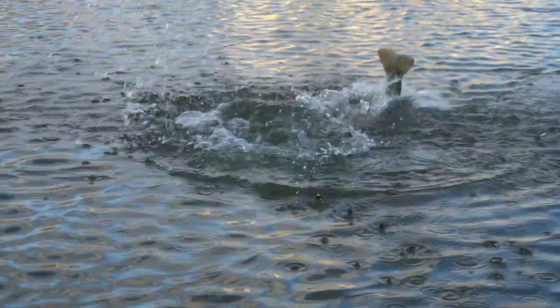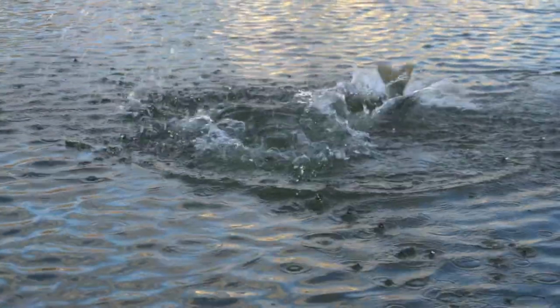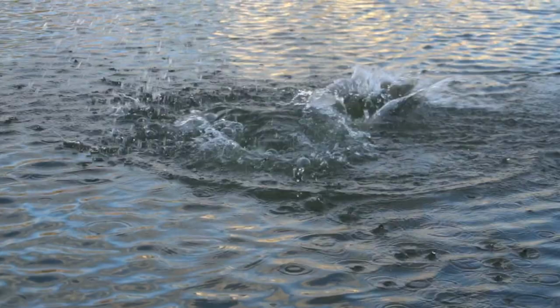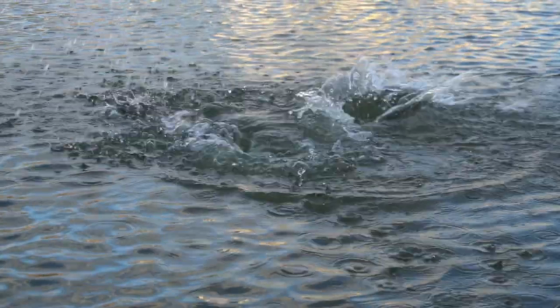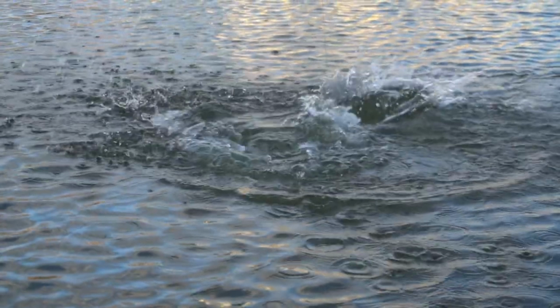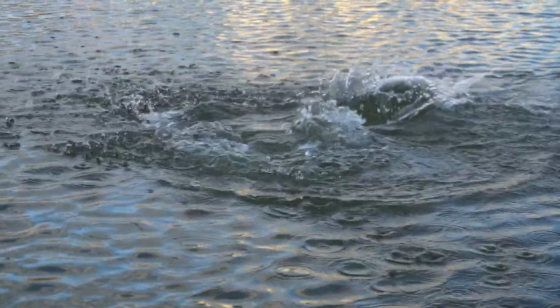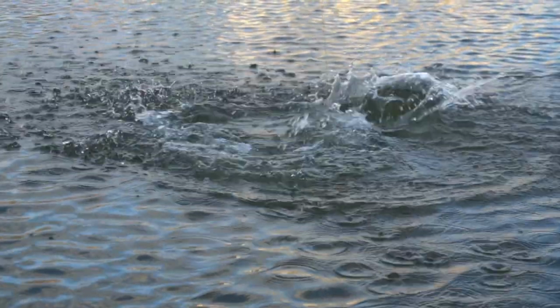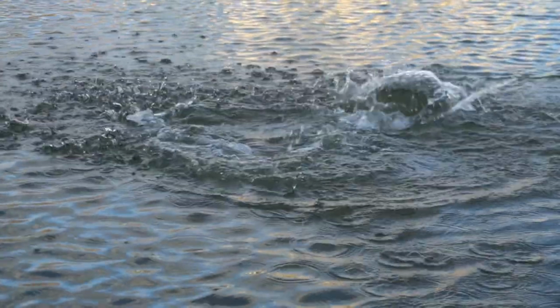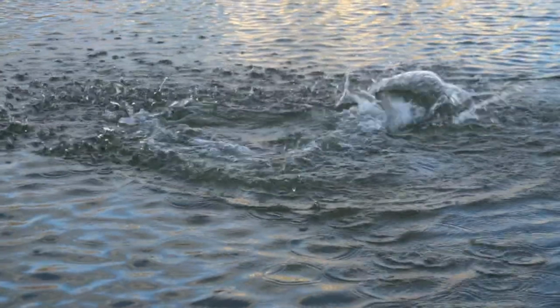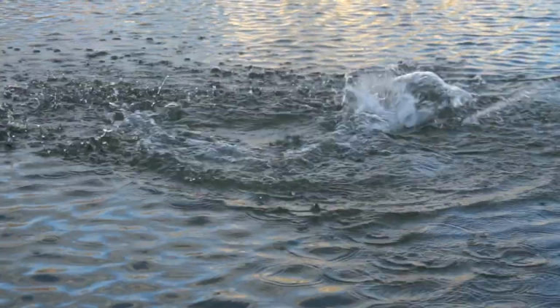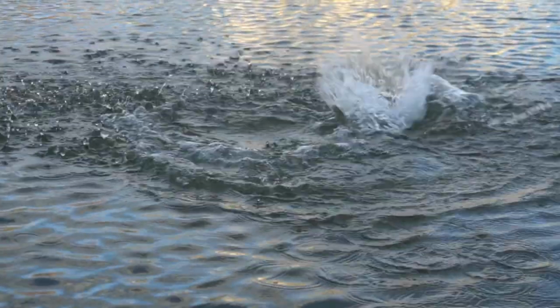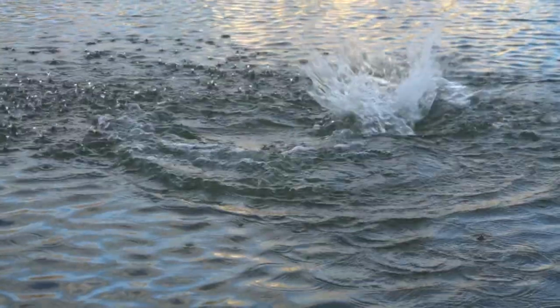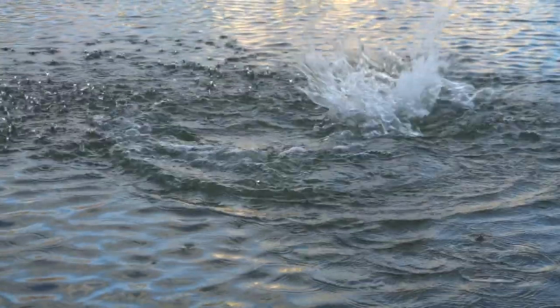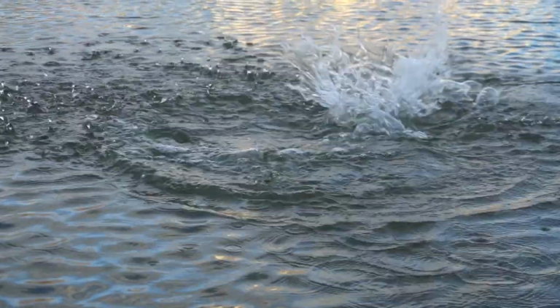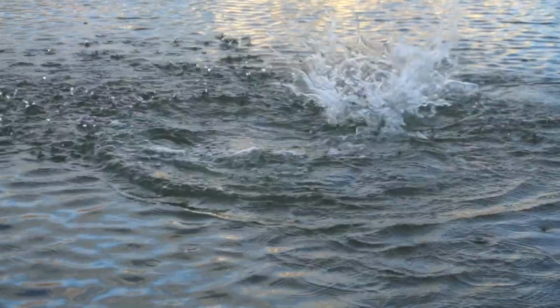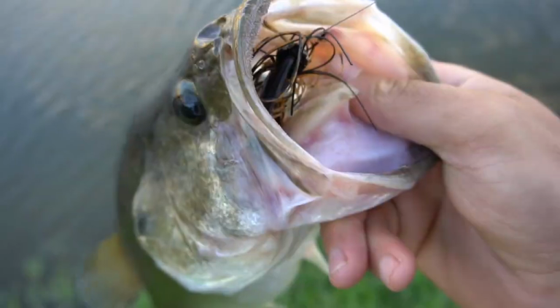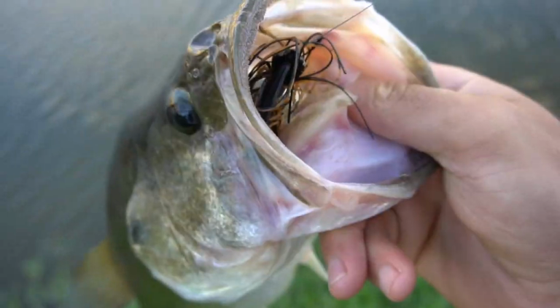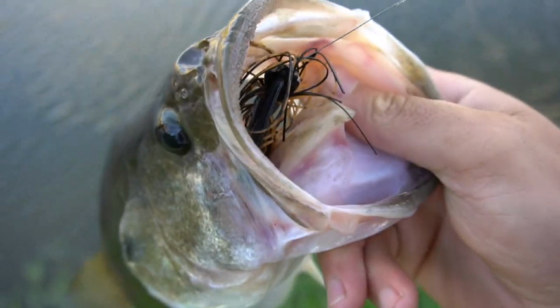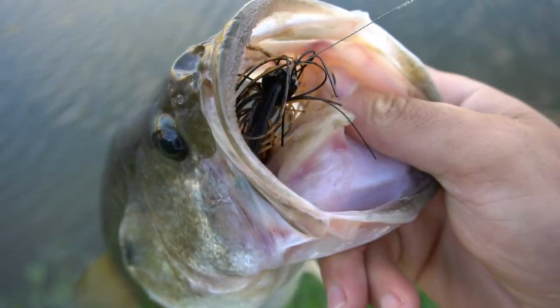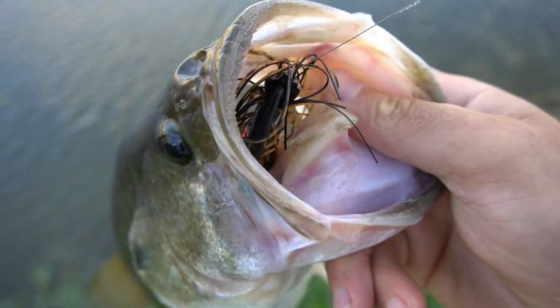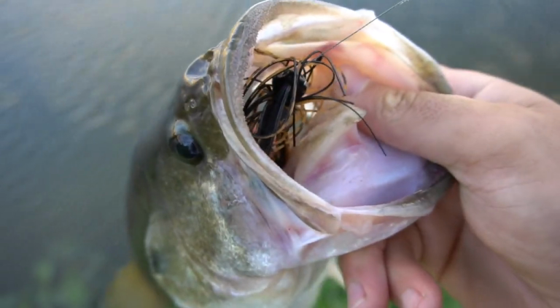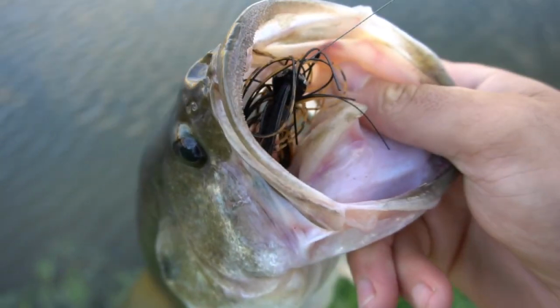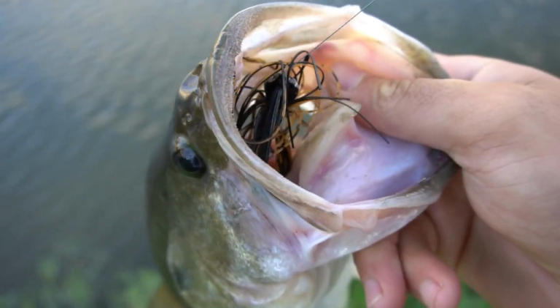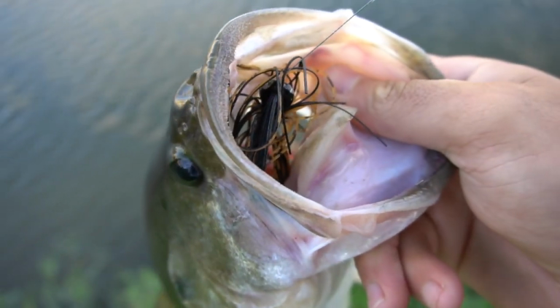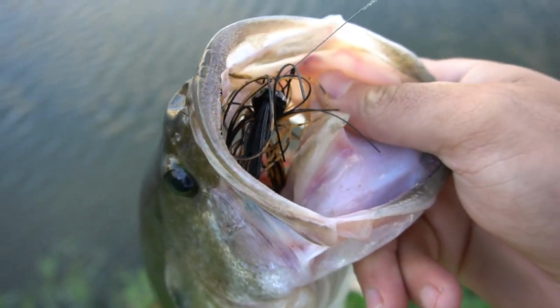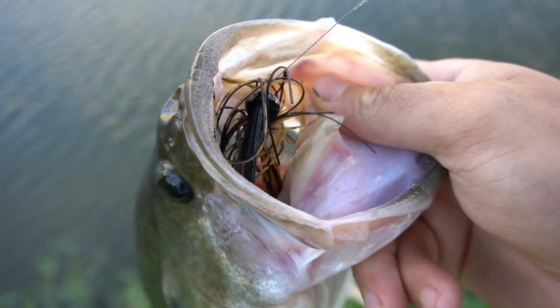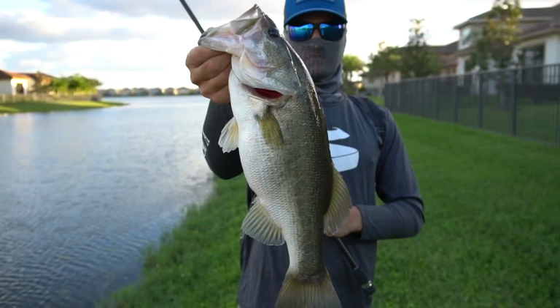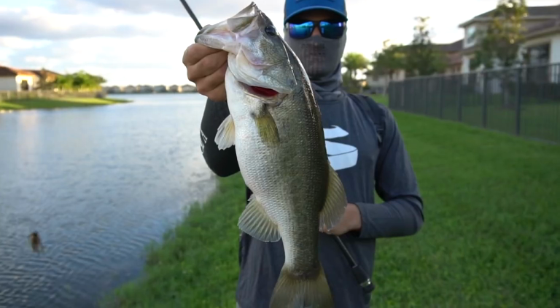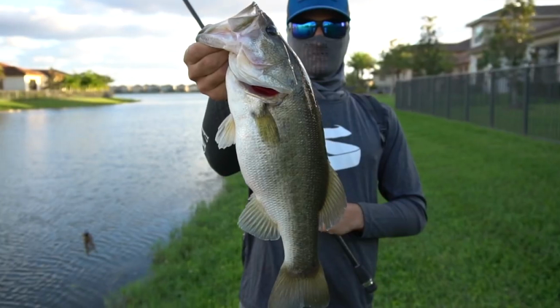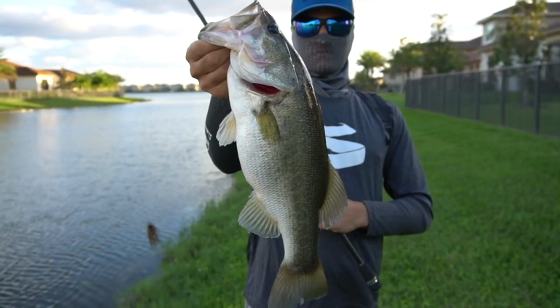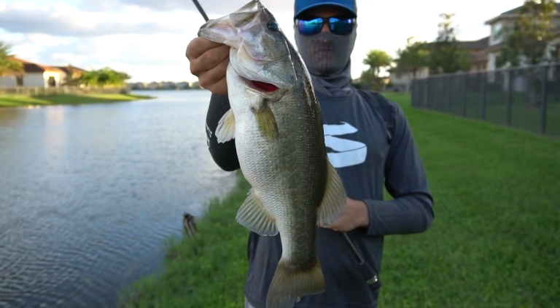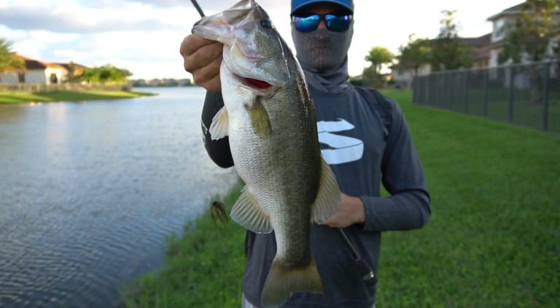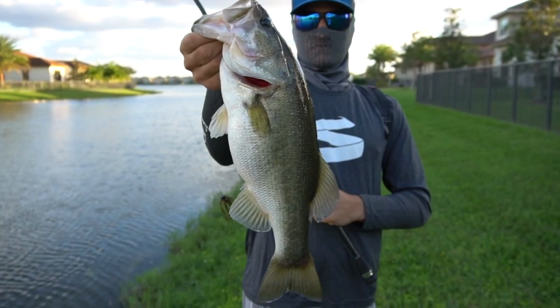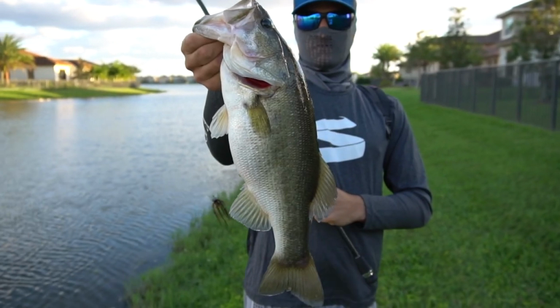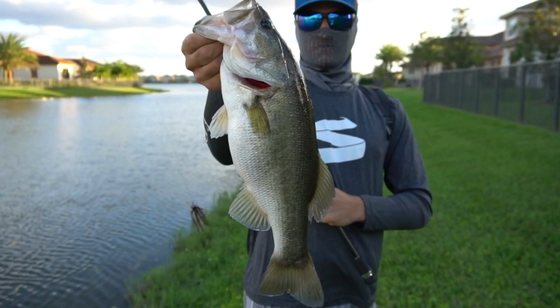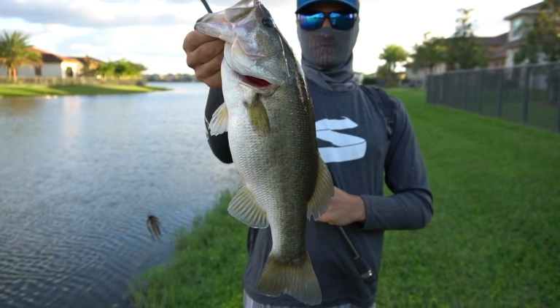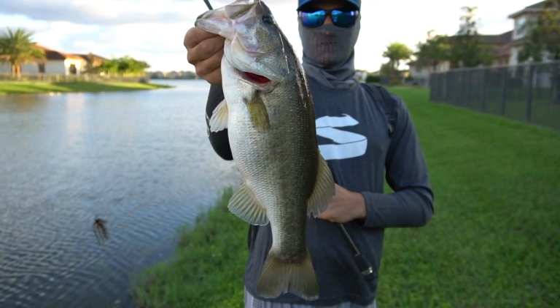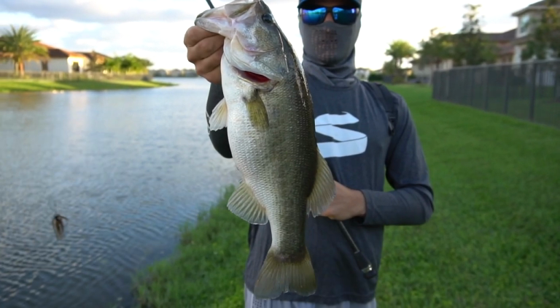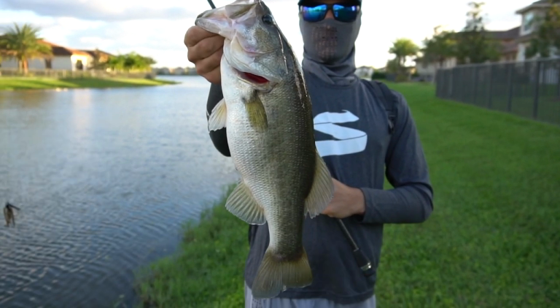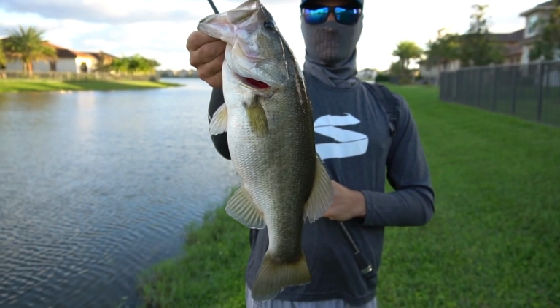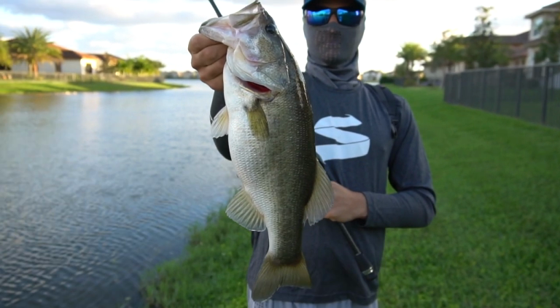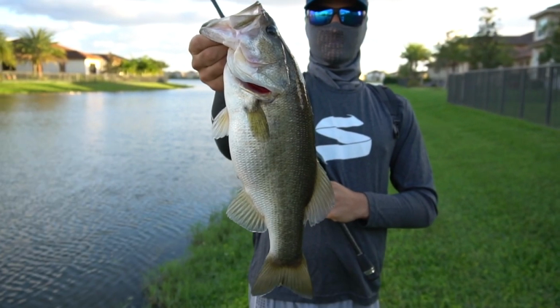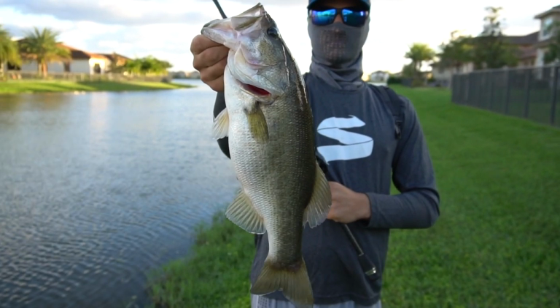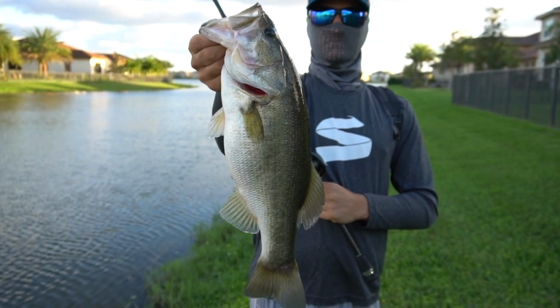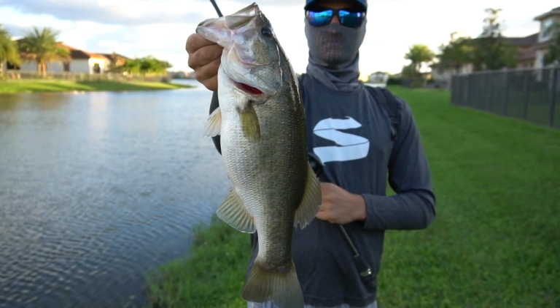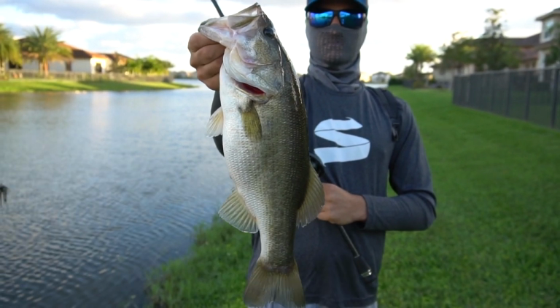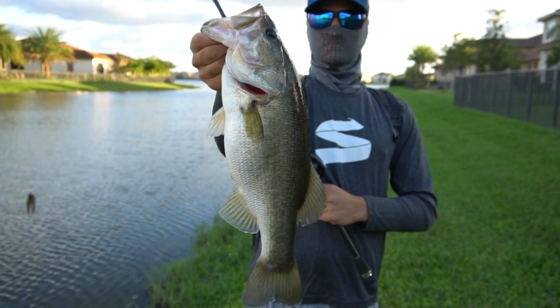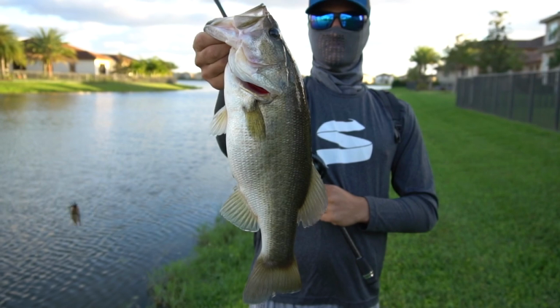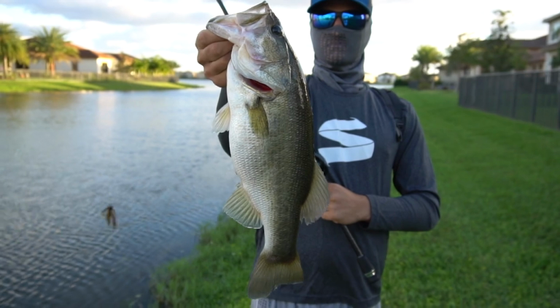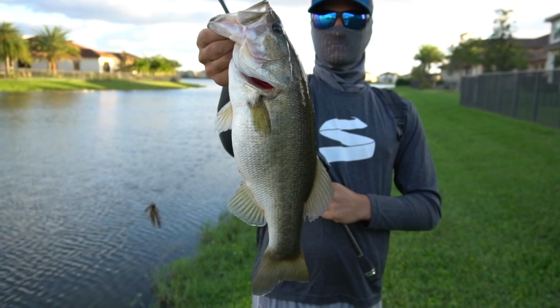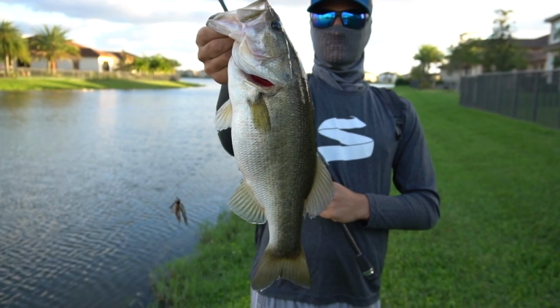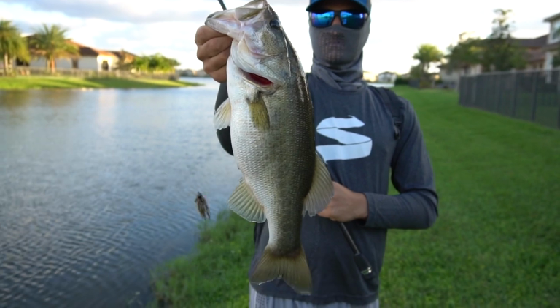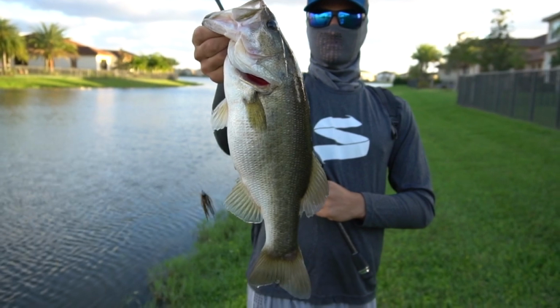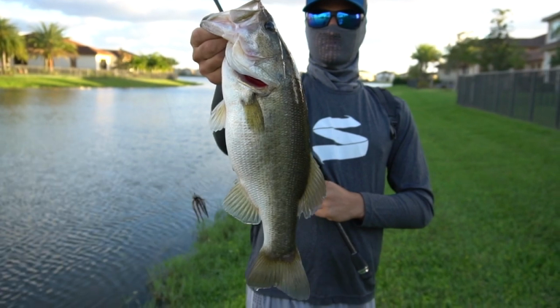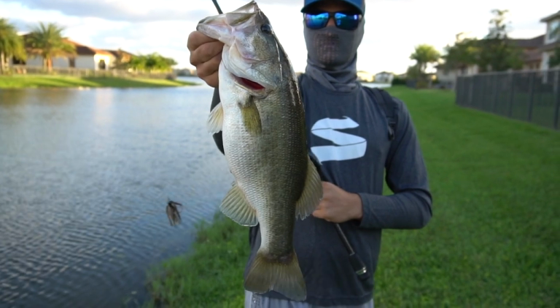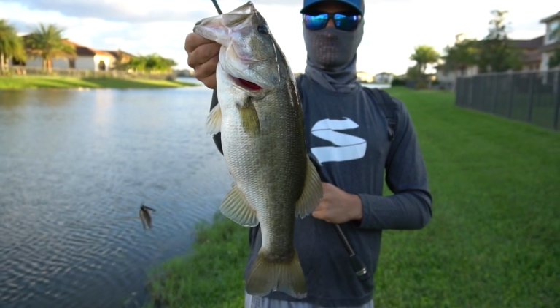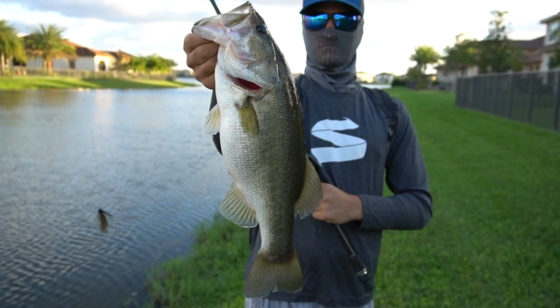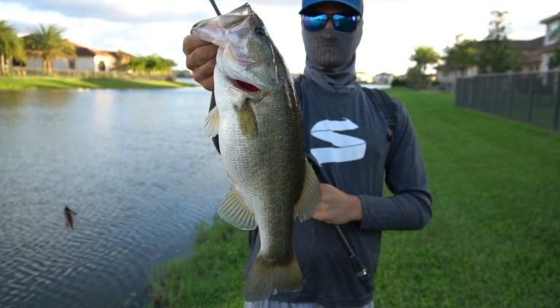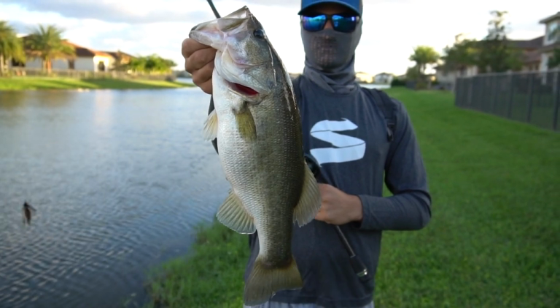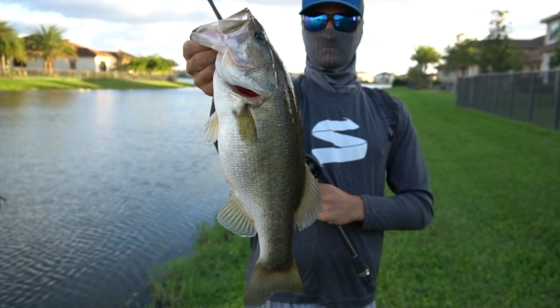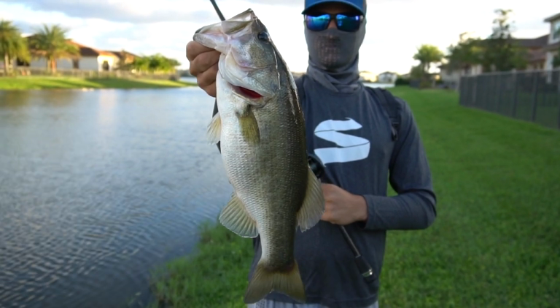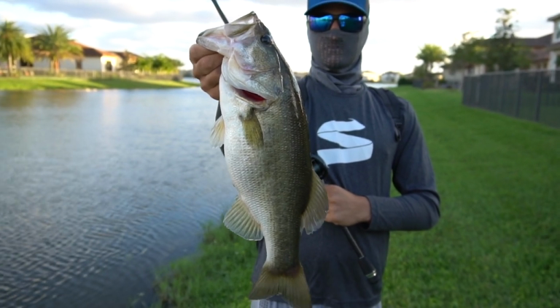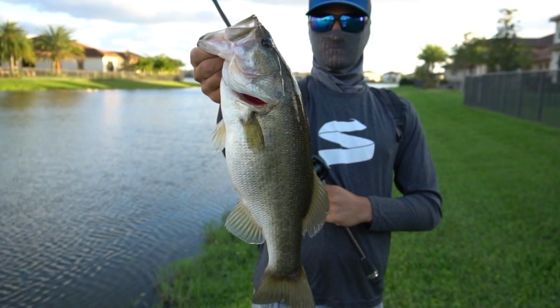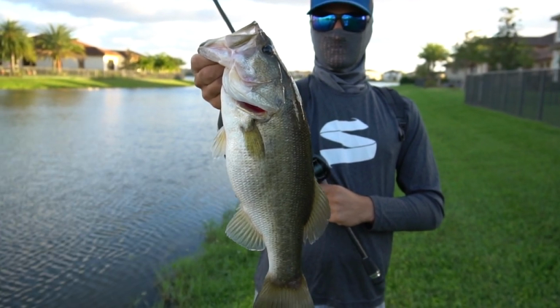Guys, look at how that bass ate the jig — that's sick! Nice one George. That's a solid fish, alright let's get it released.